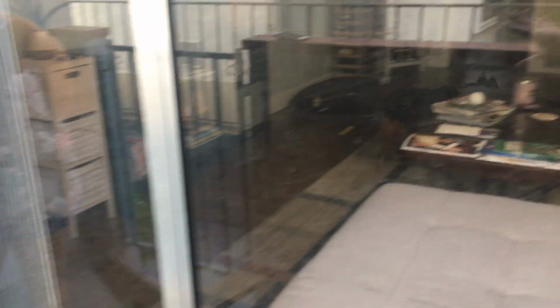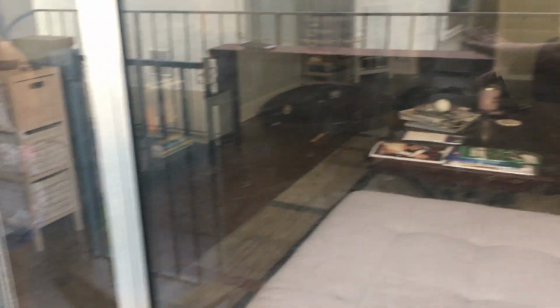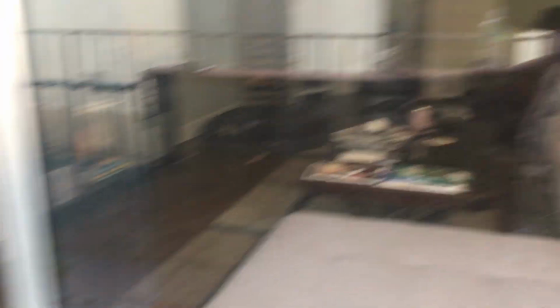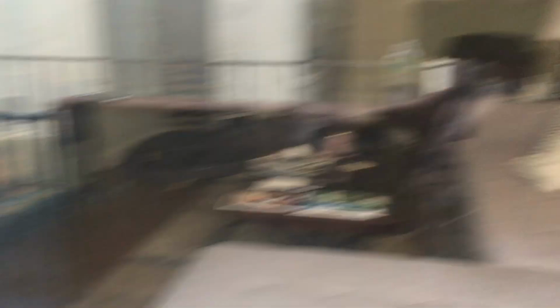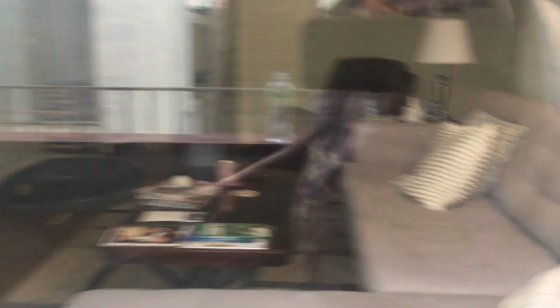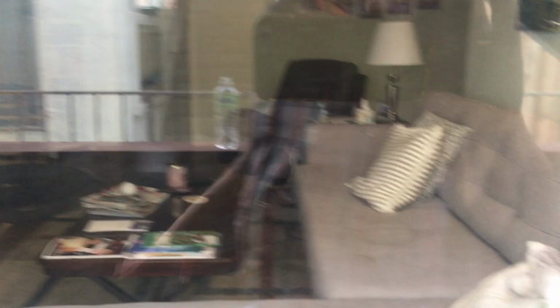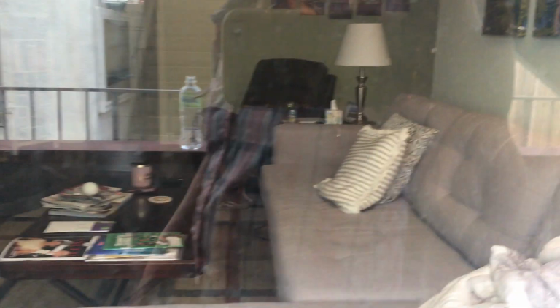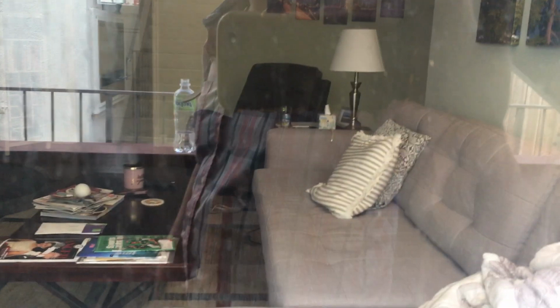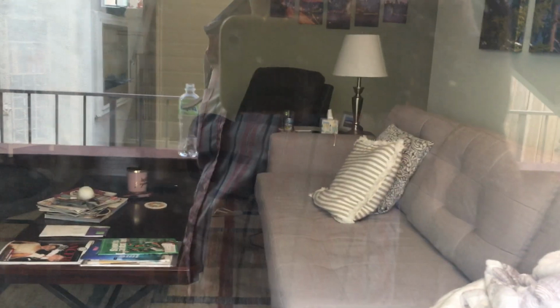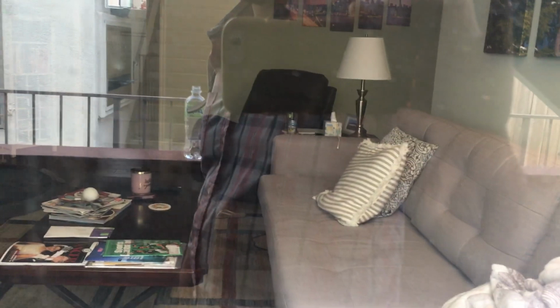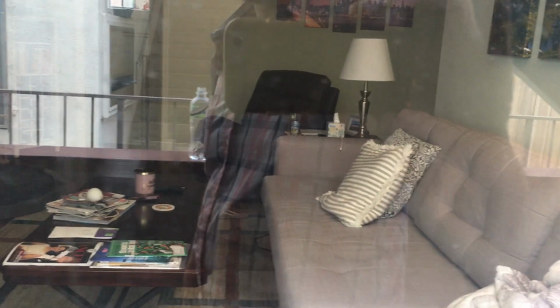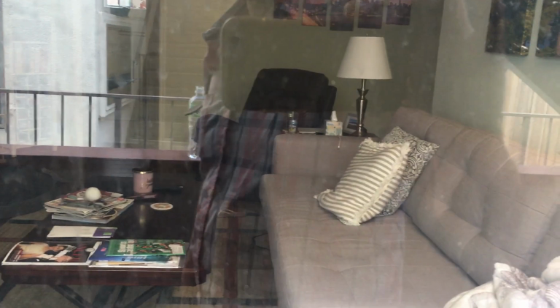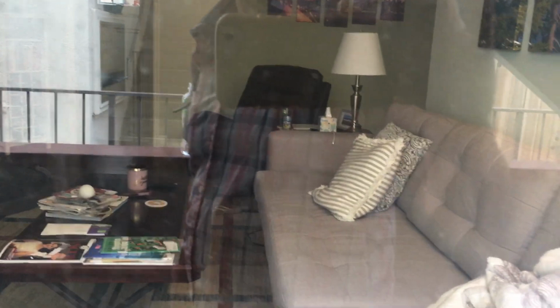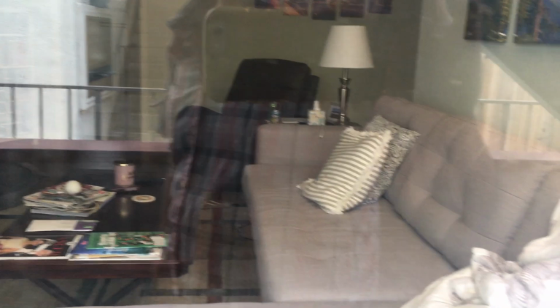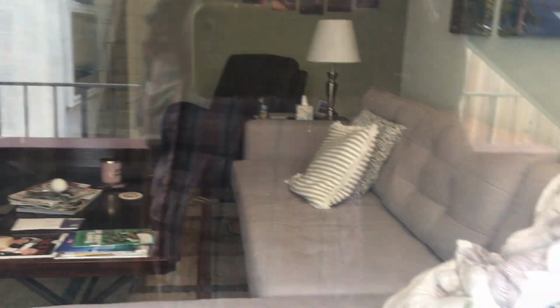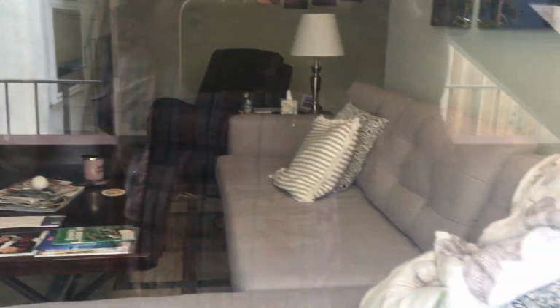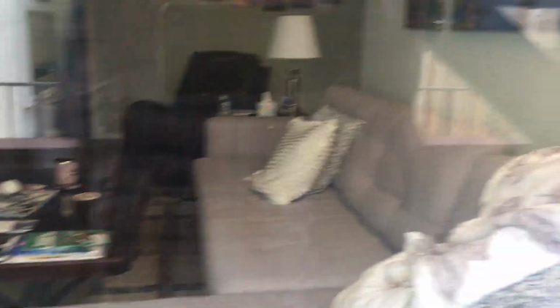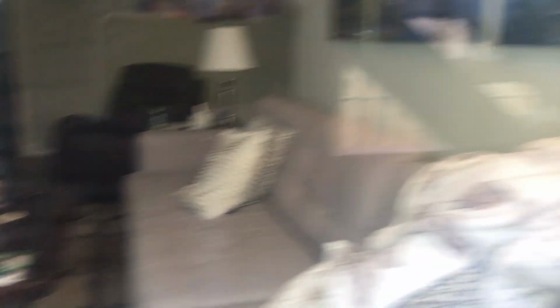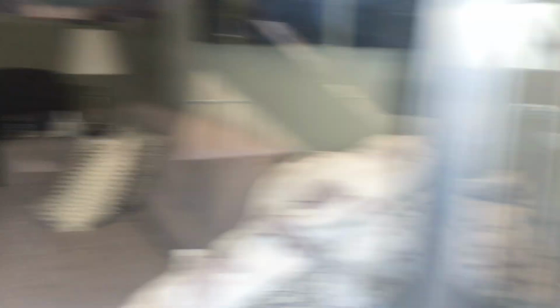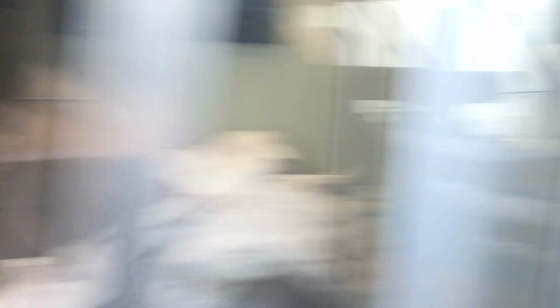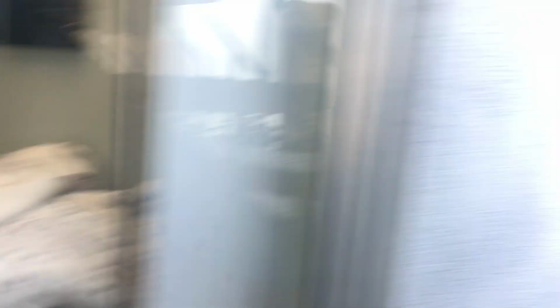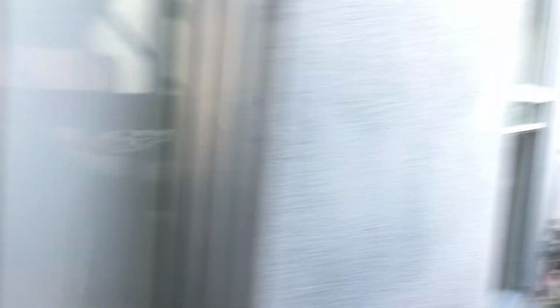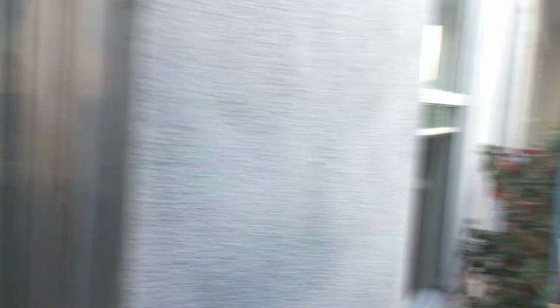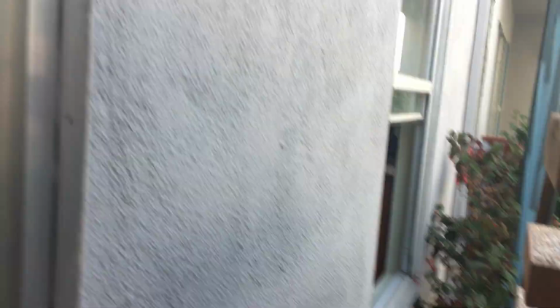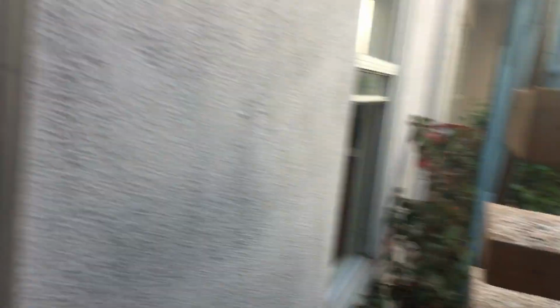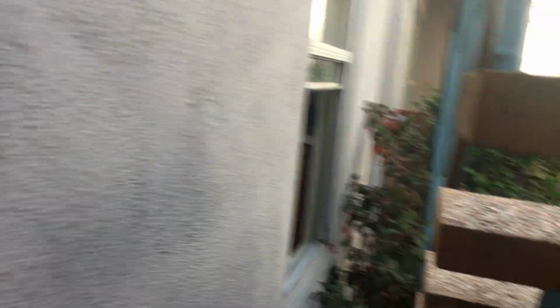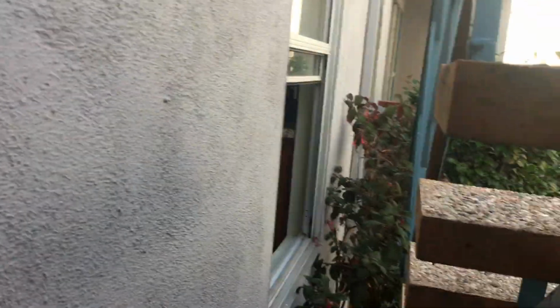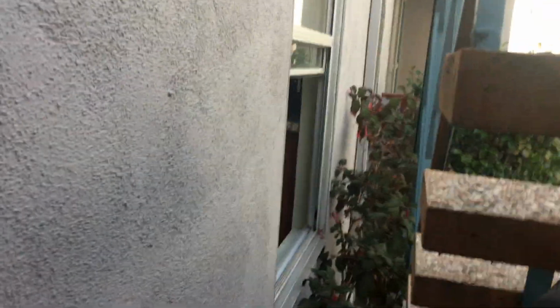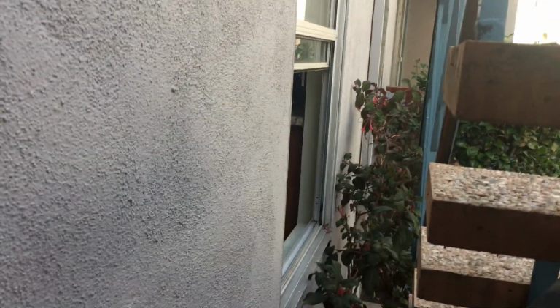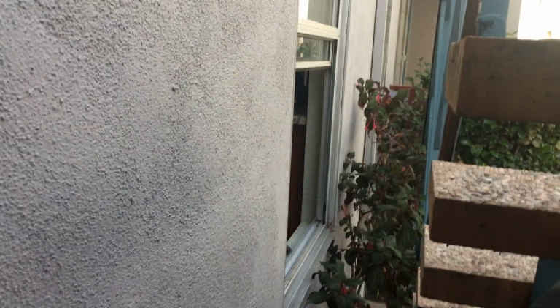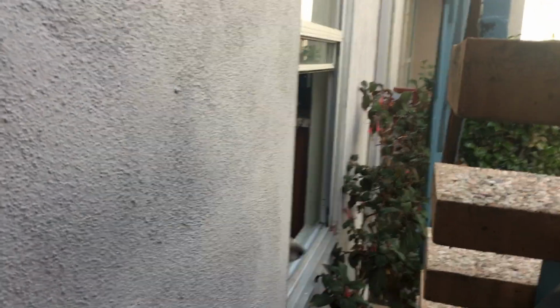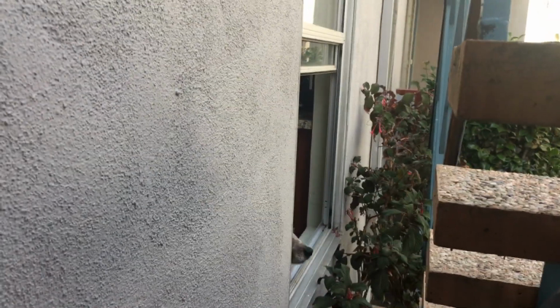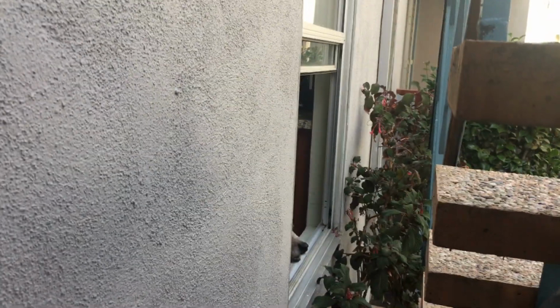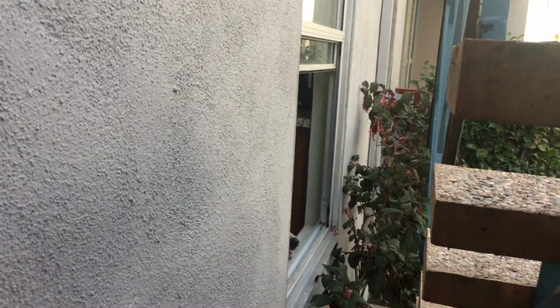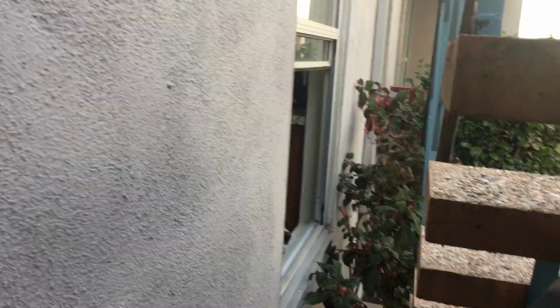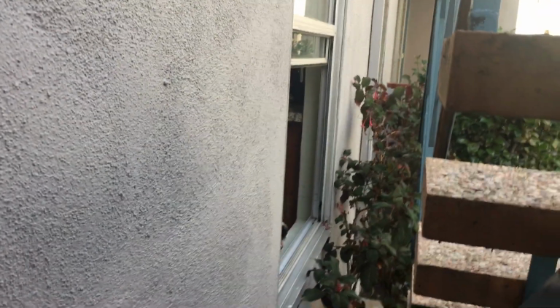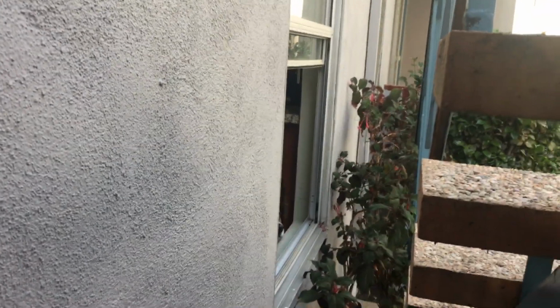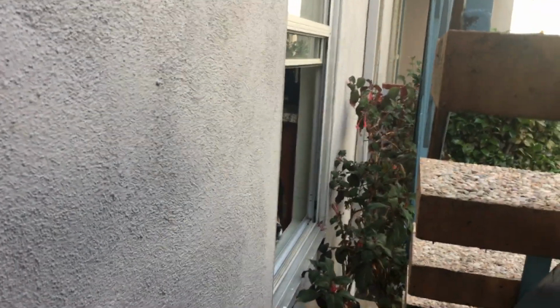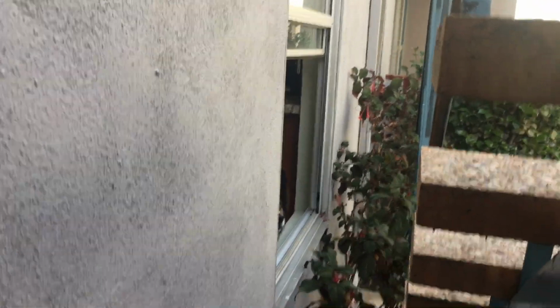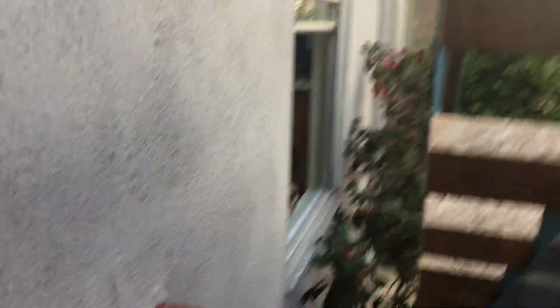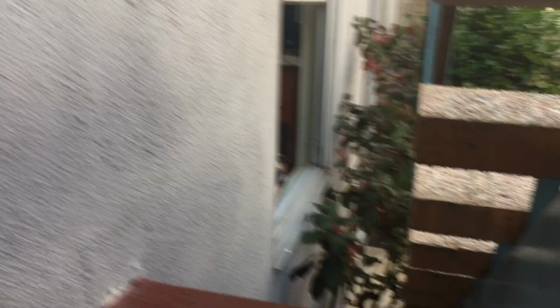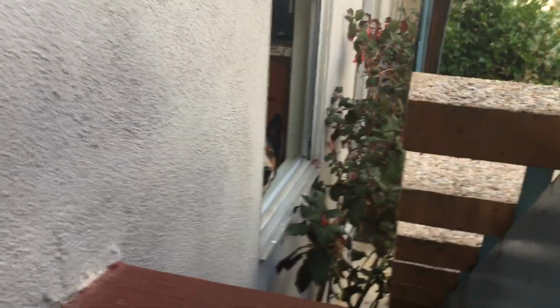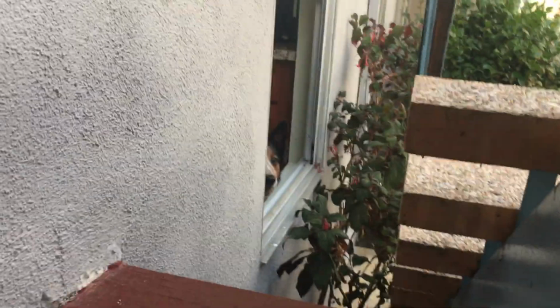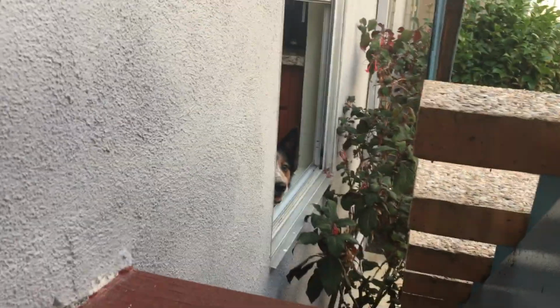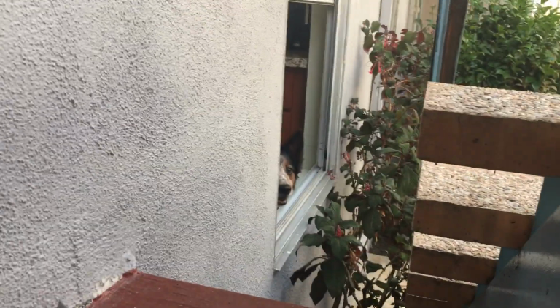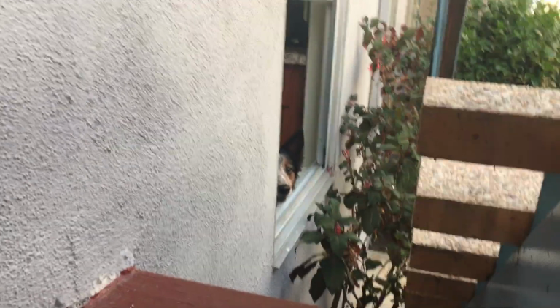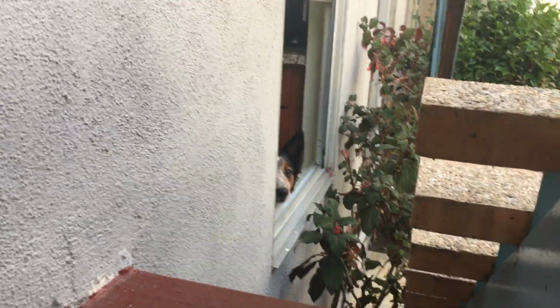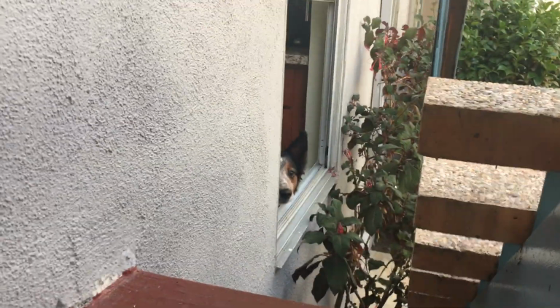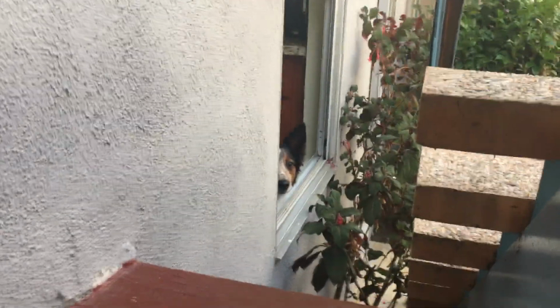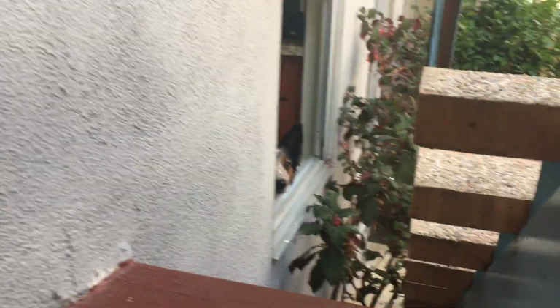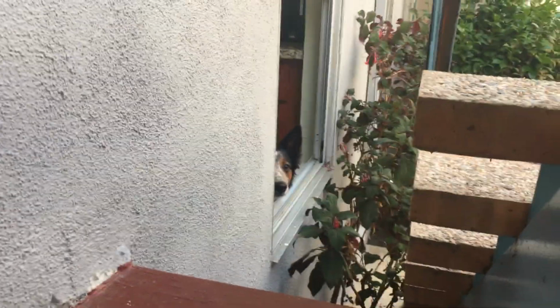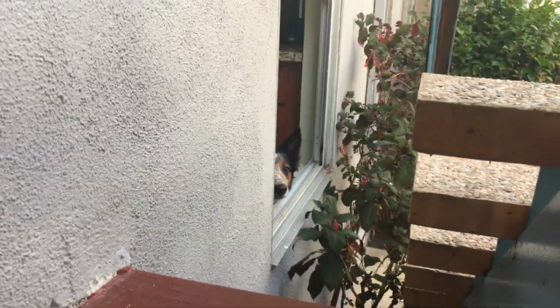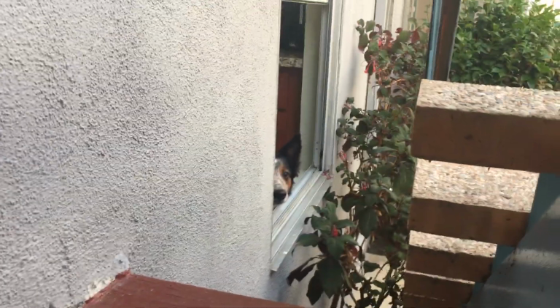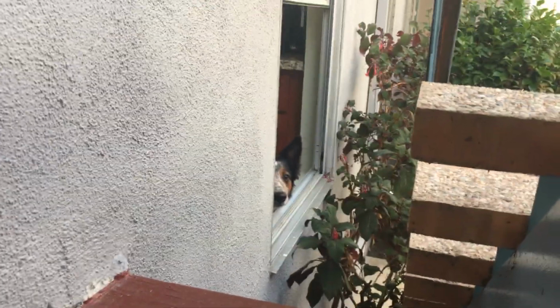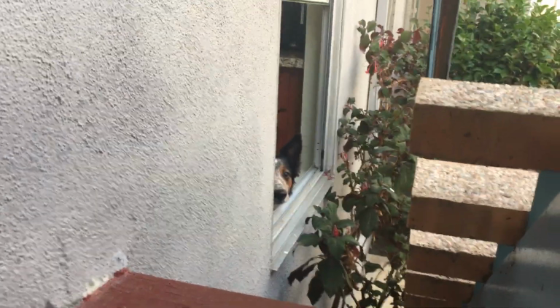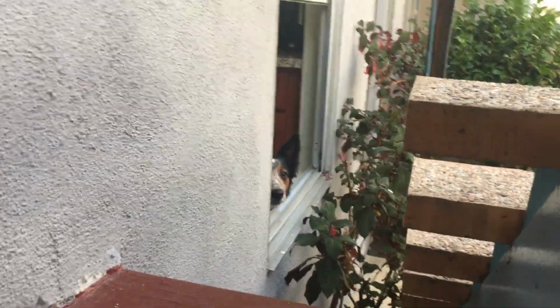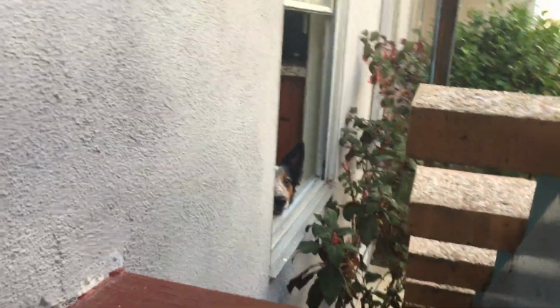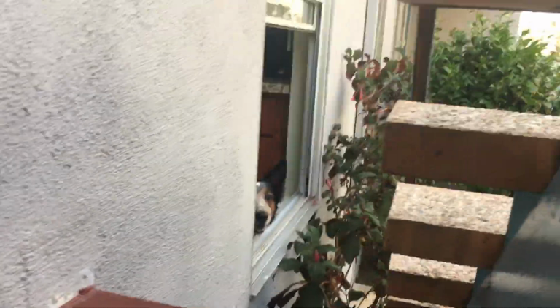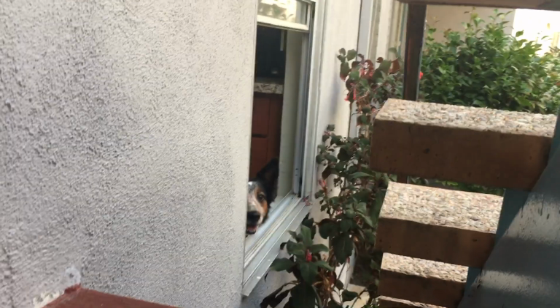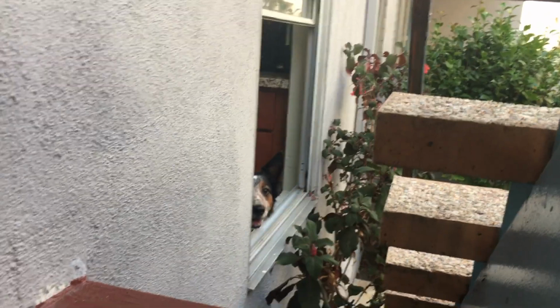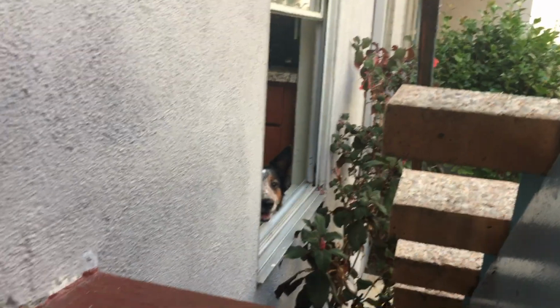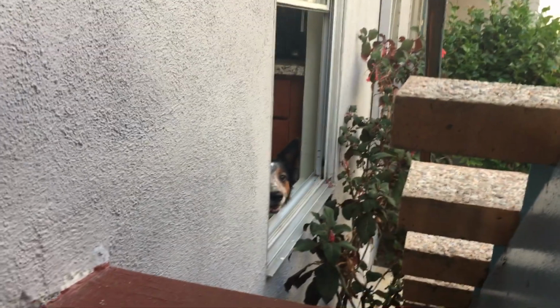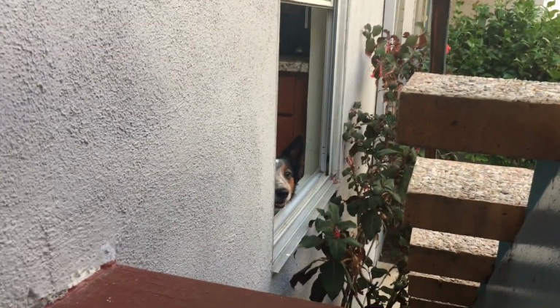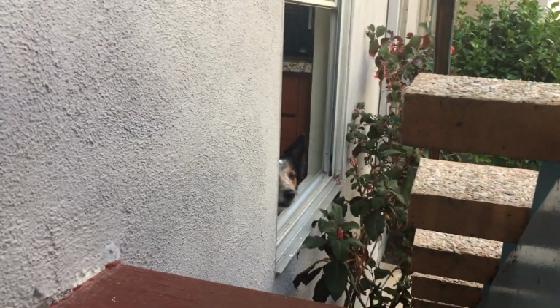Now he's a little bit more excited. He's probably going to go over to this window over here. There he is — smart Australian Cattle Dog.